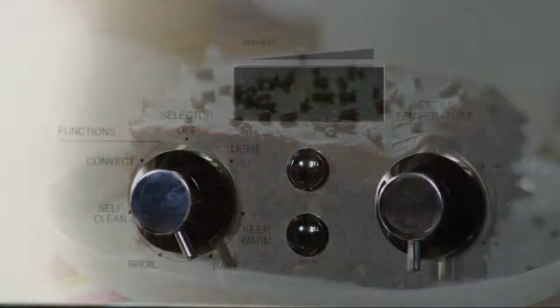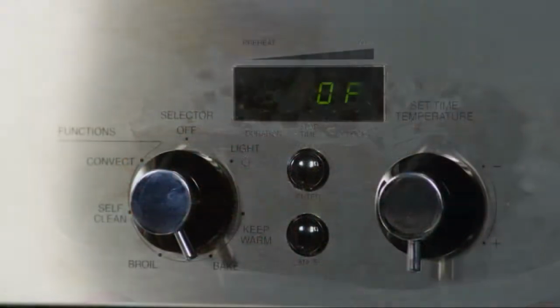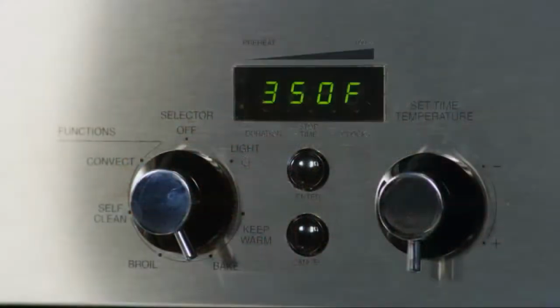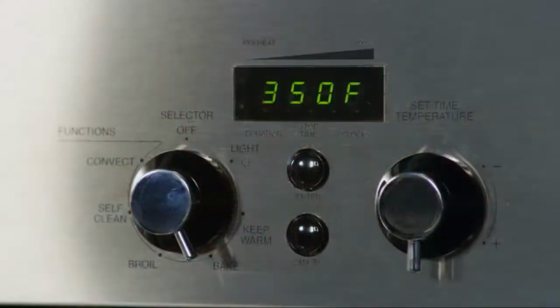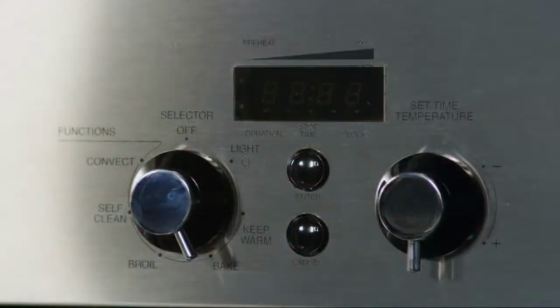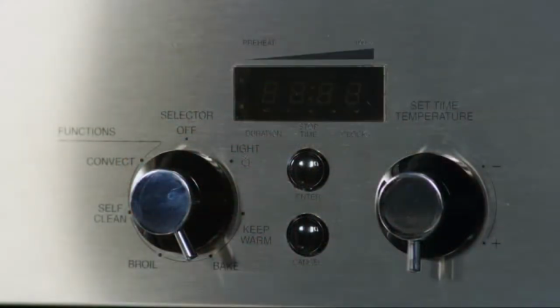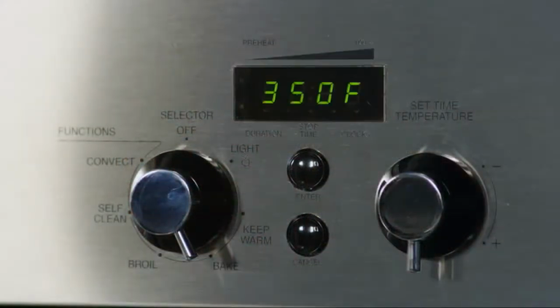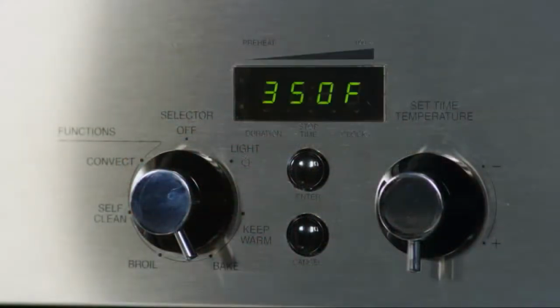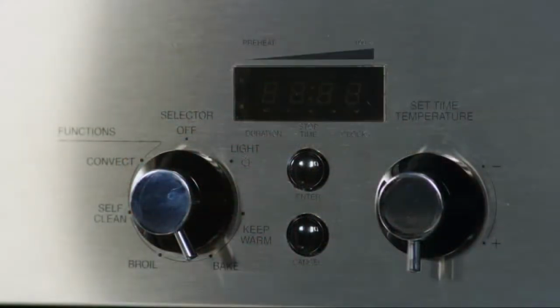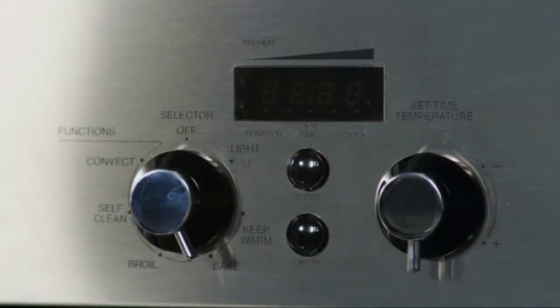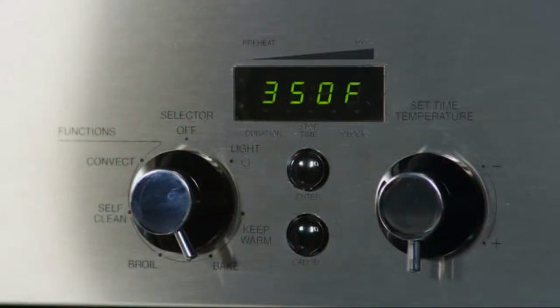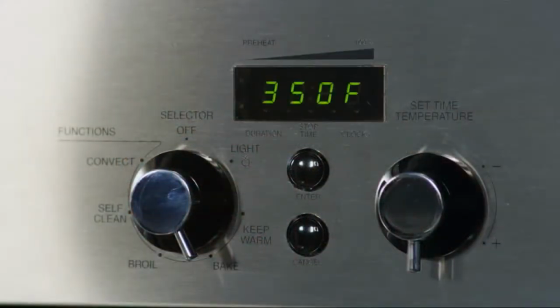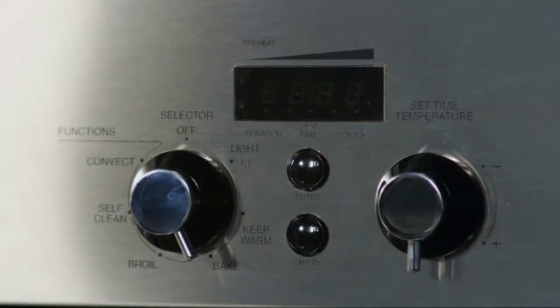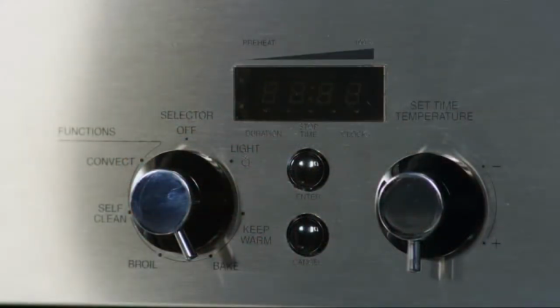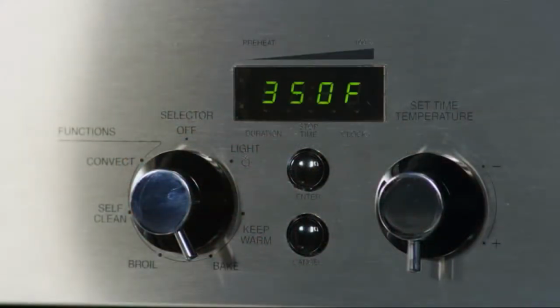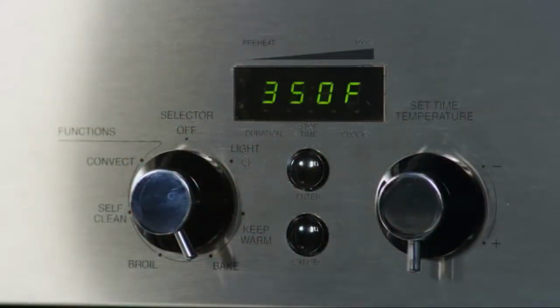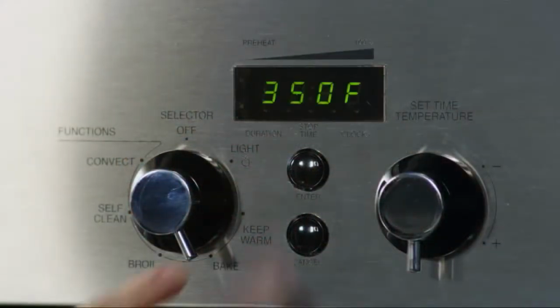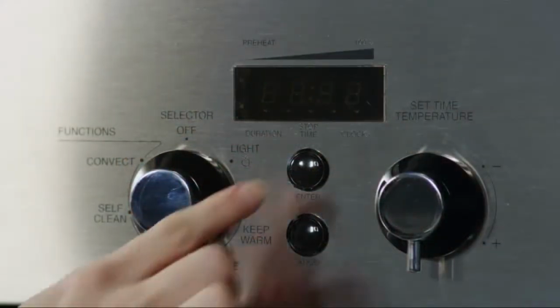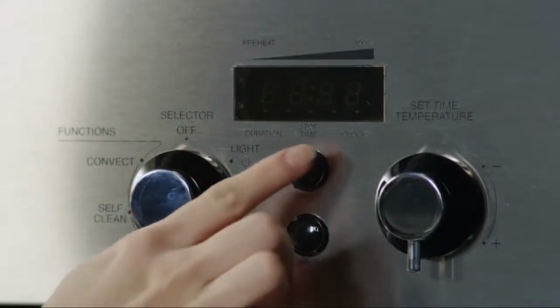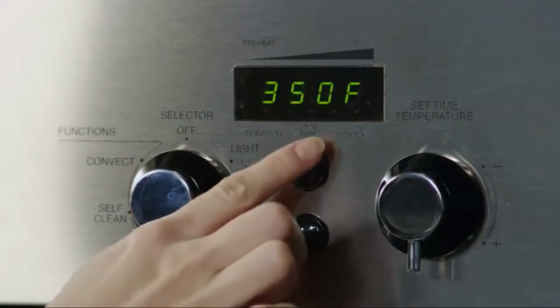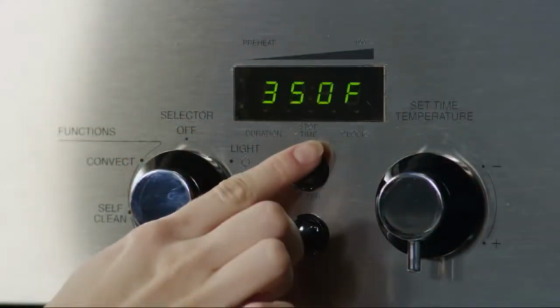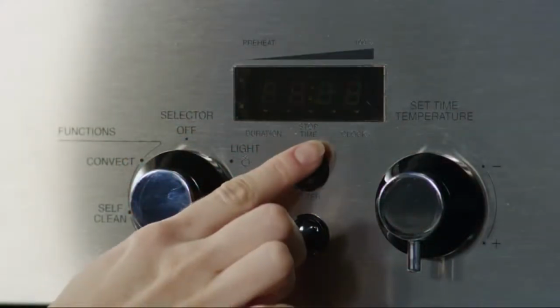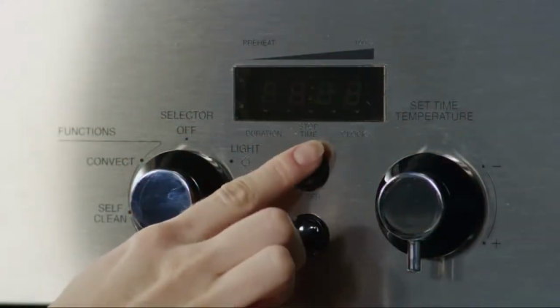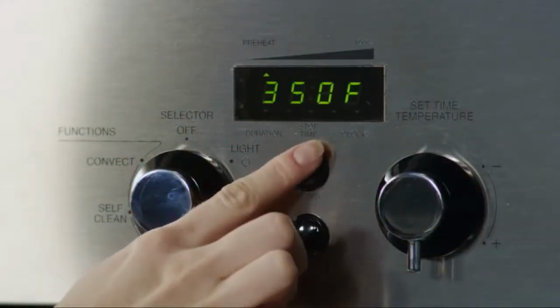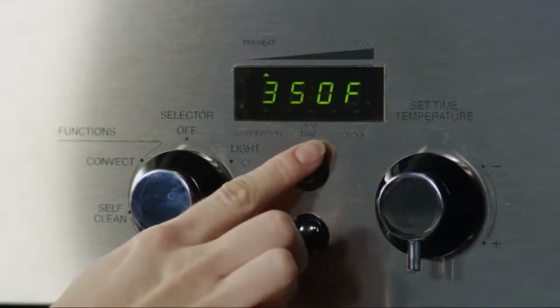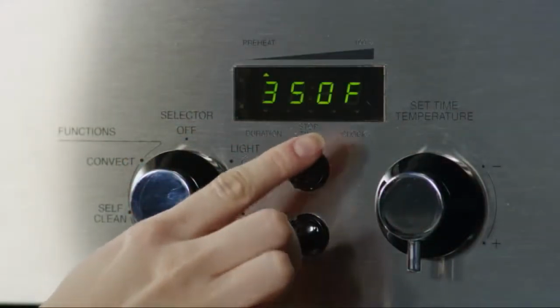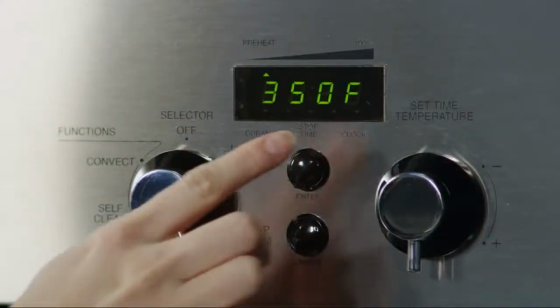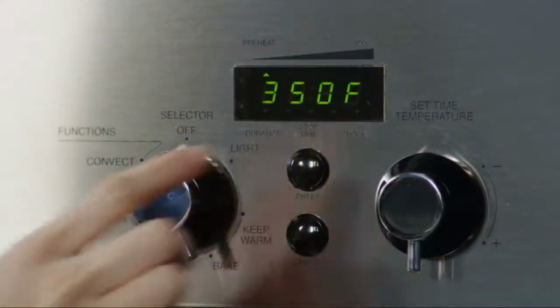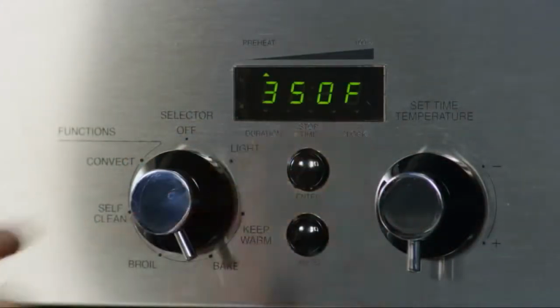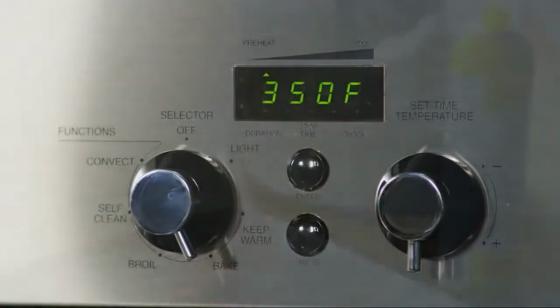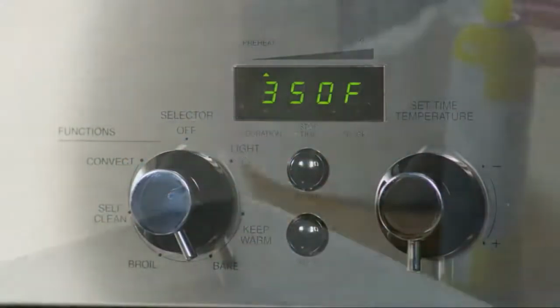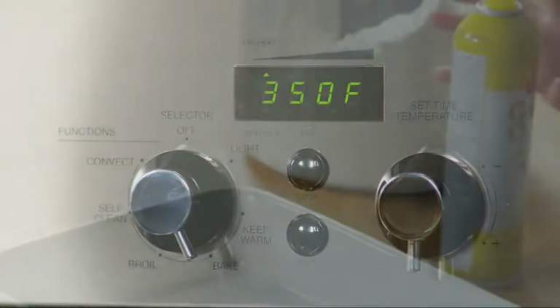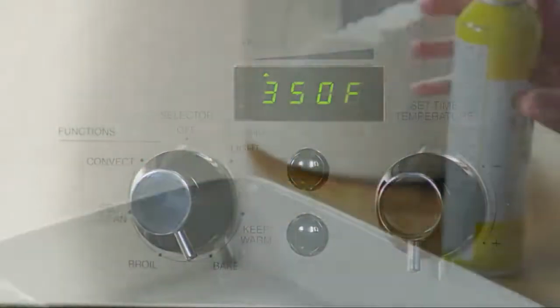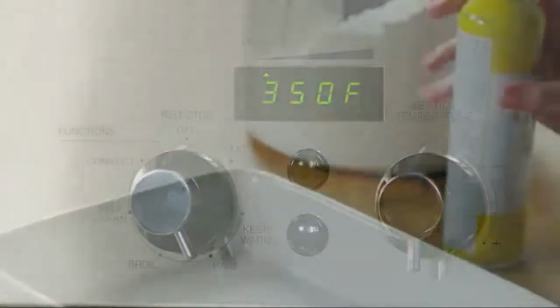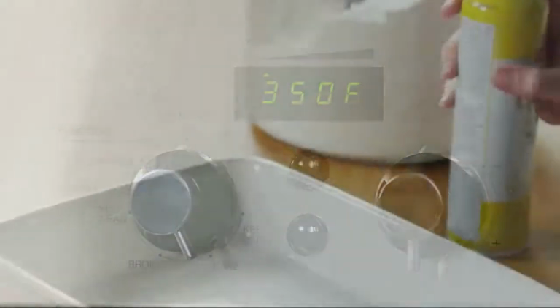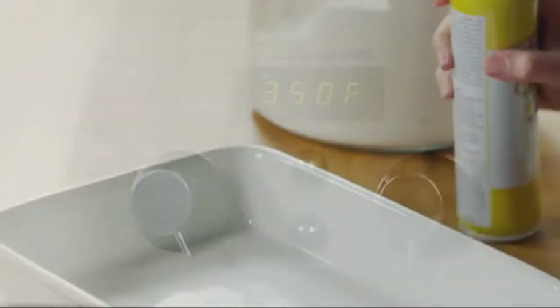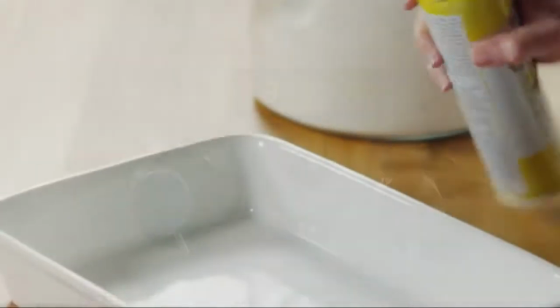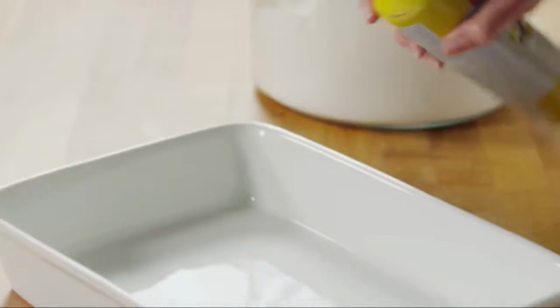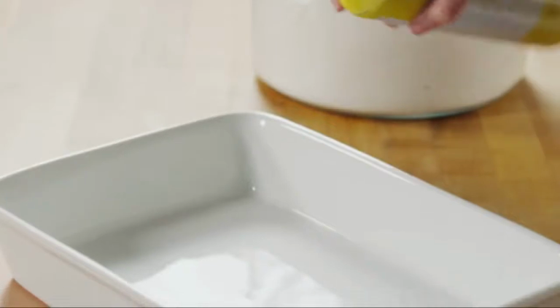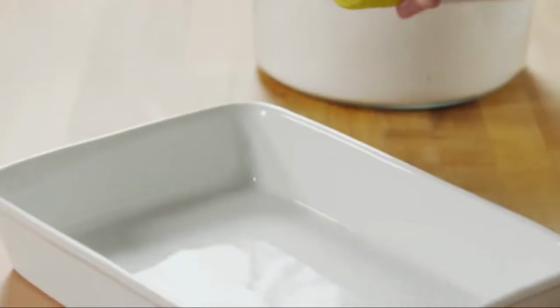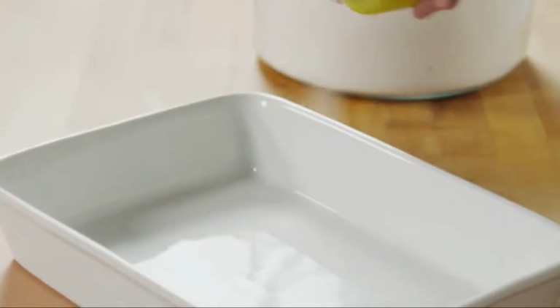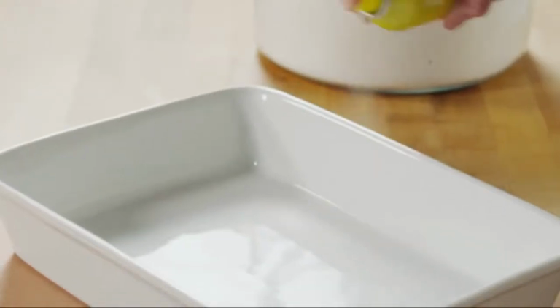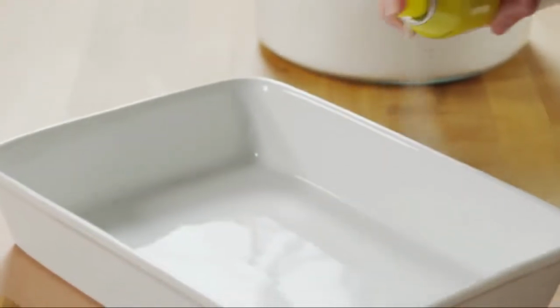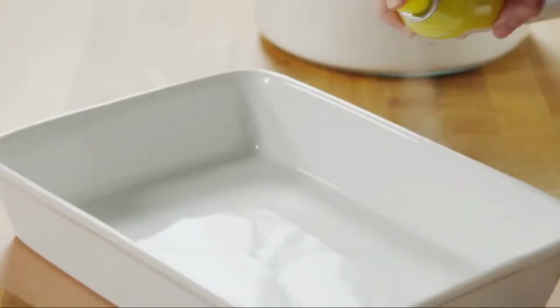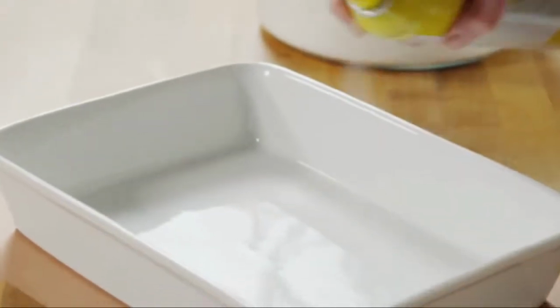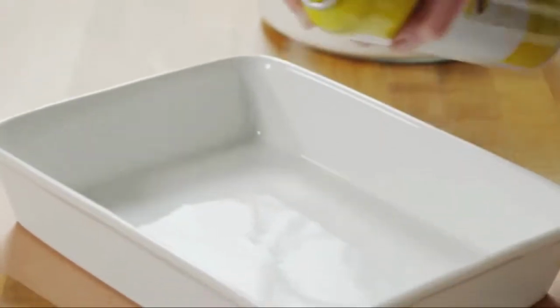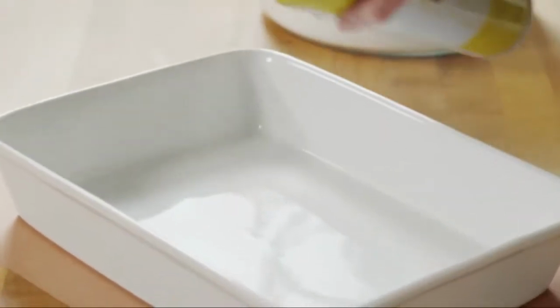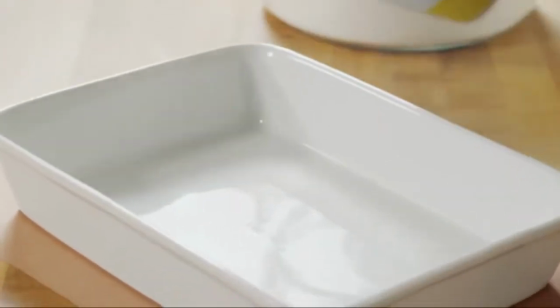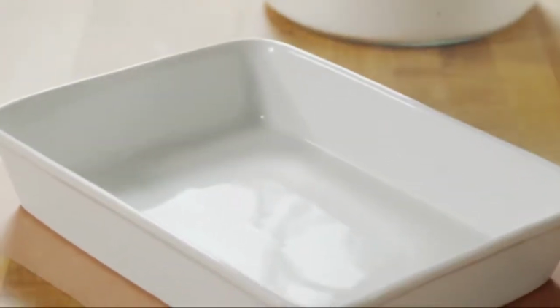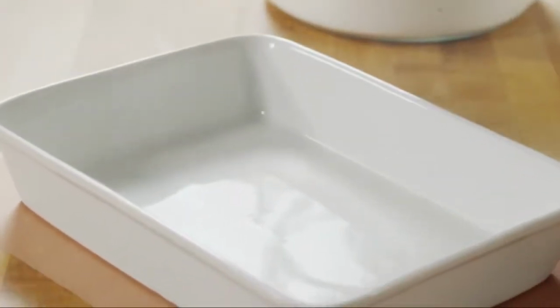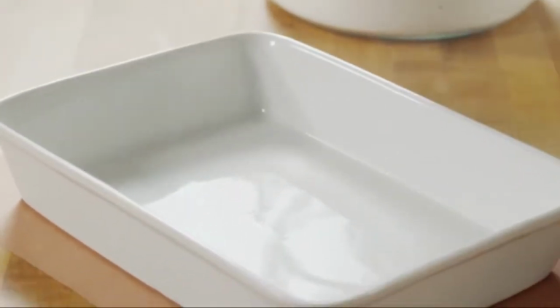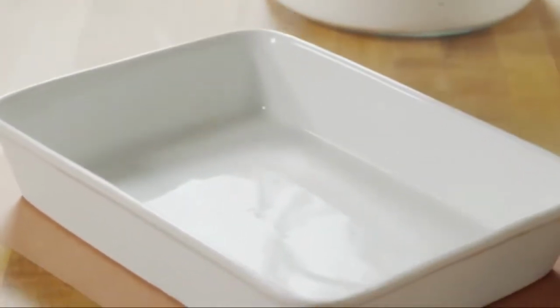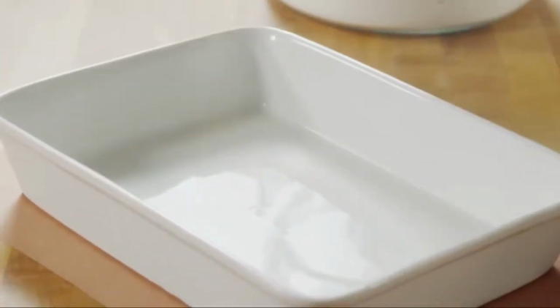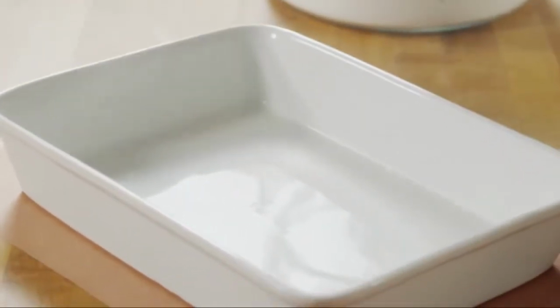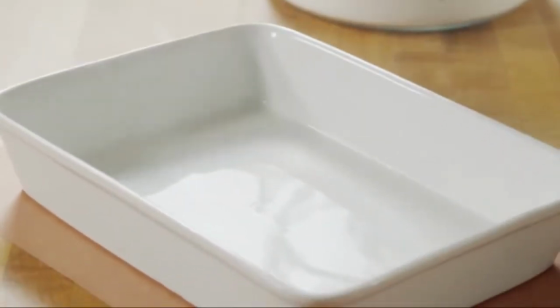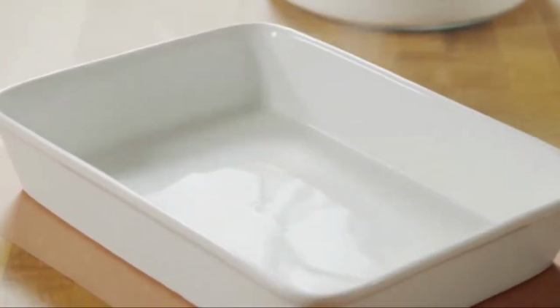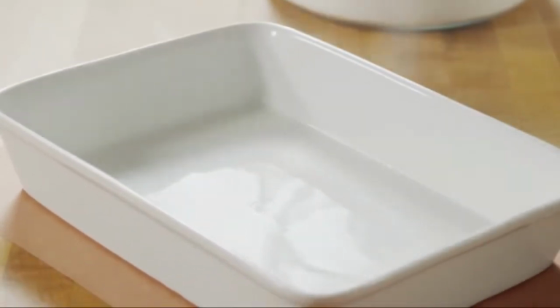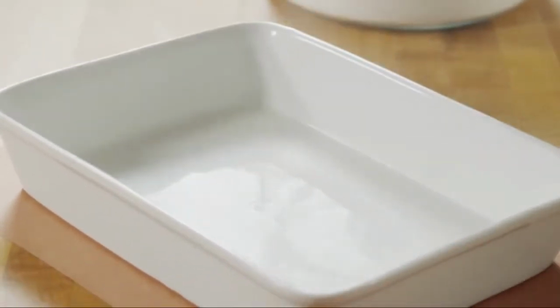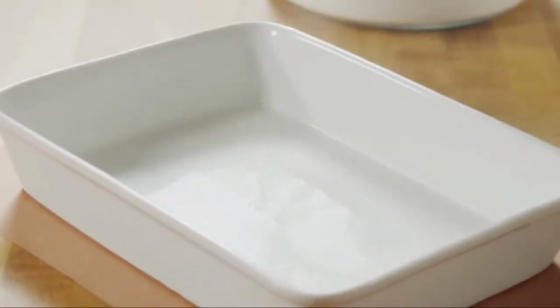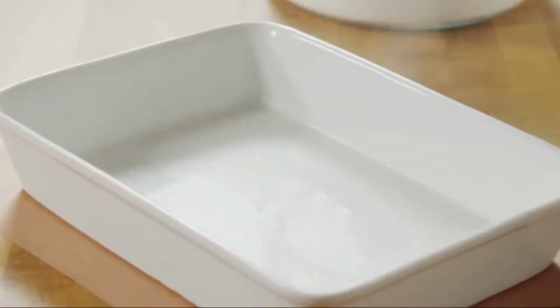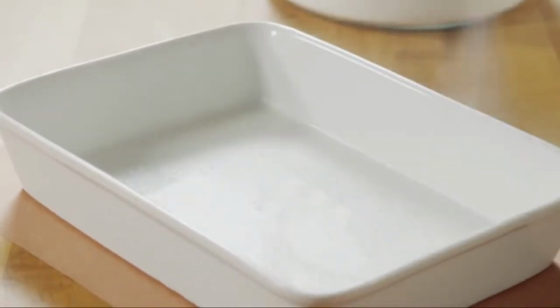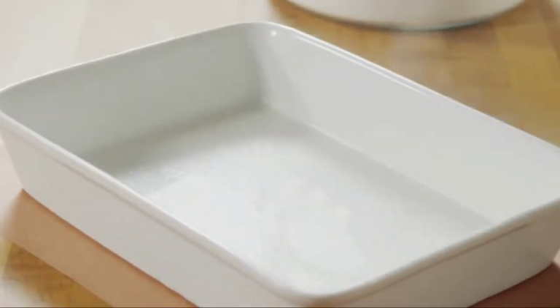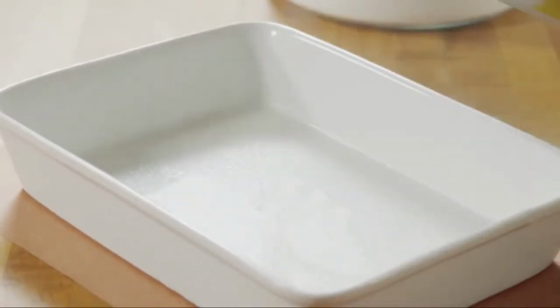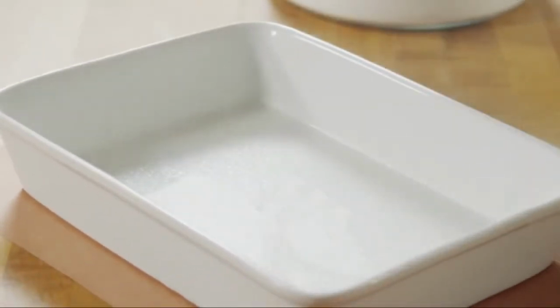Begin by preheating the oven to 350 degrees. Then grease and flour a 9 by 13 inch baking pan.